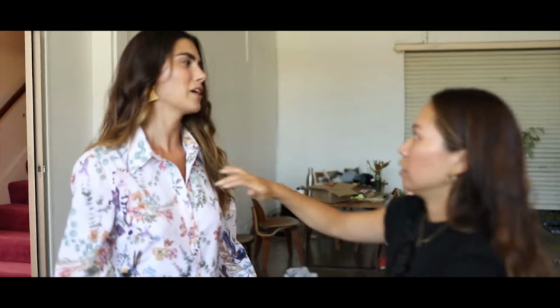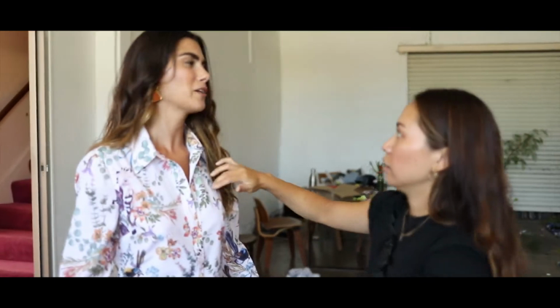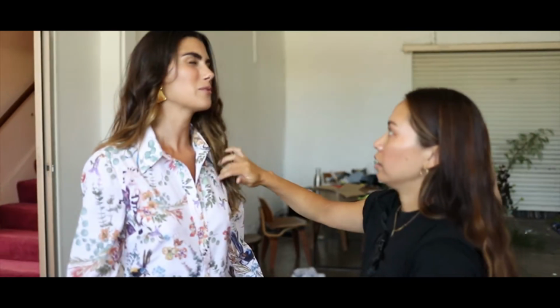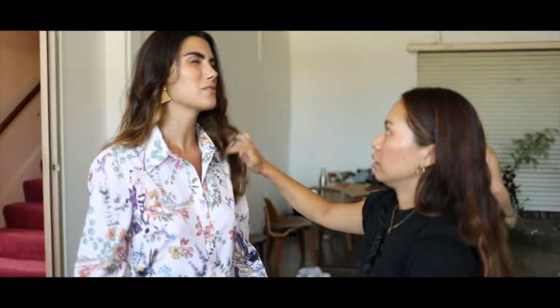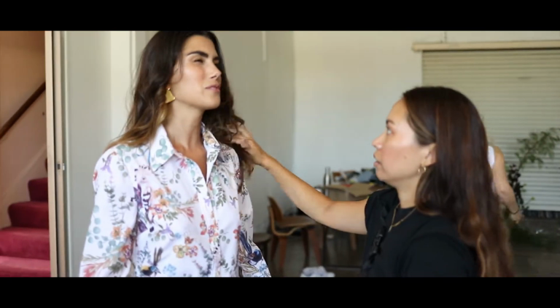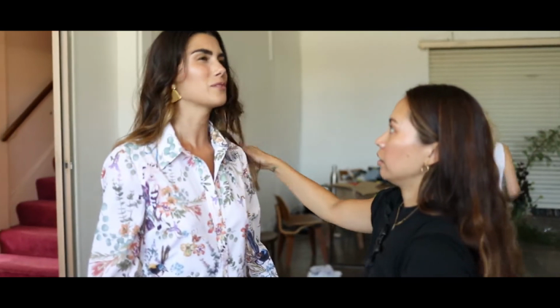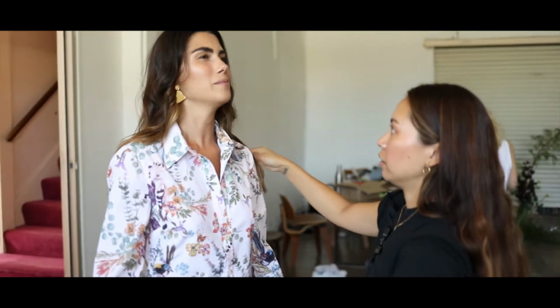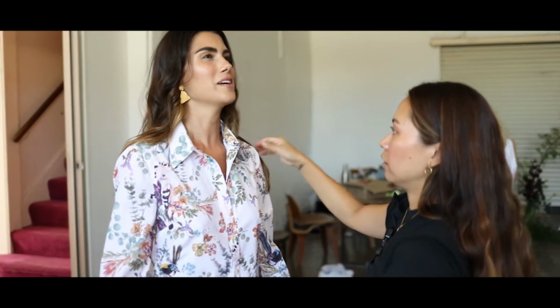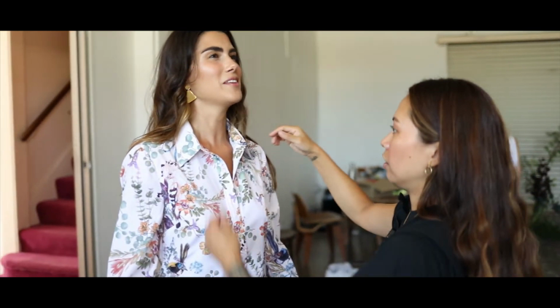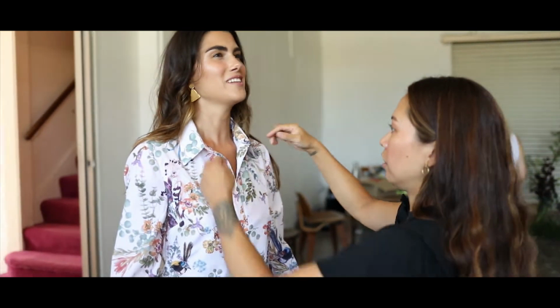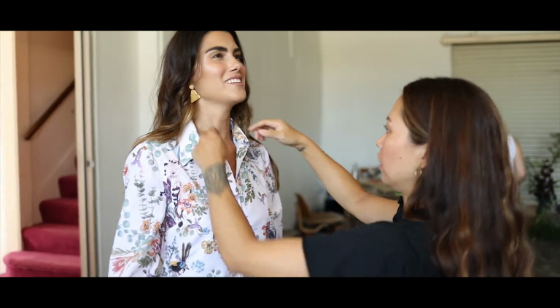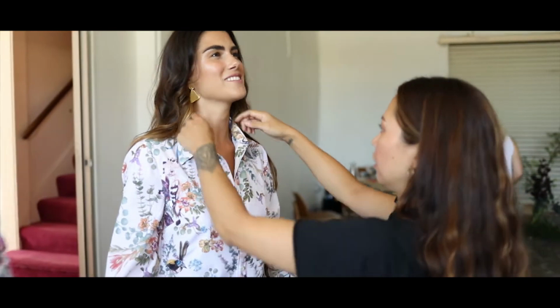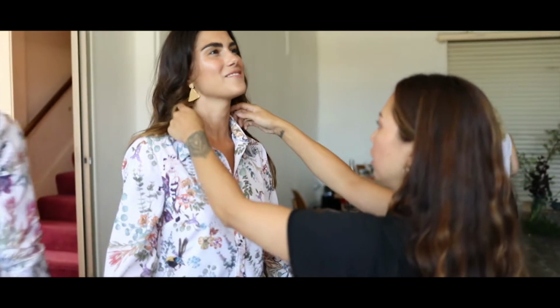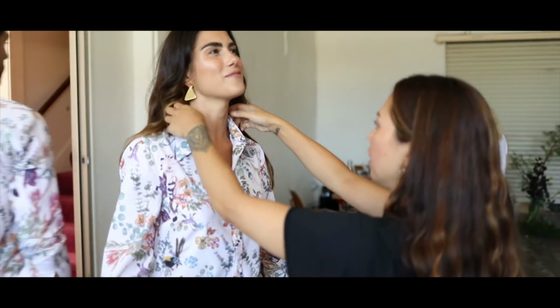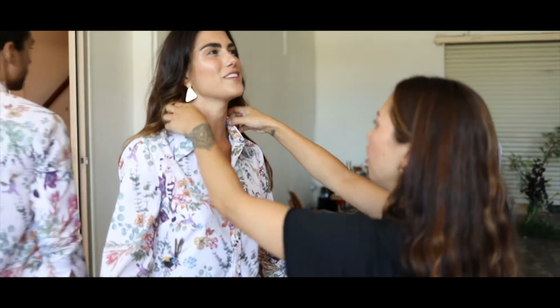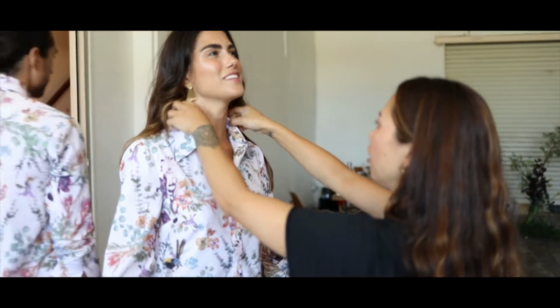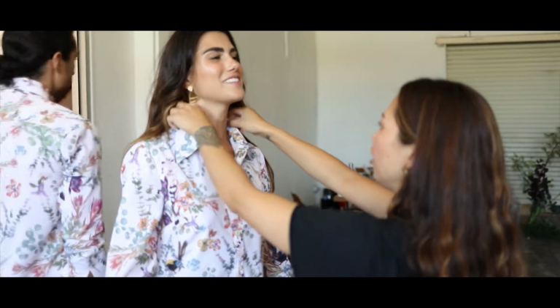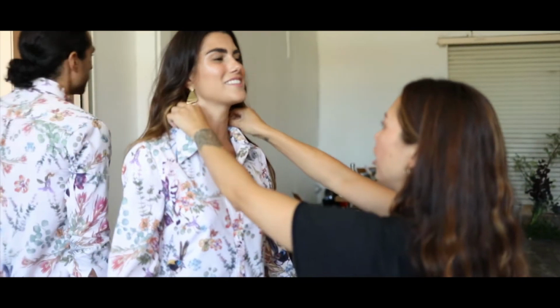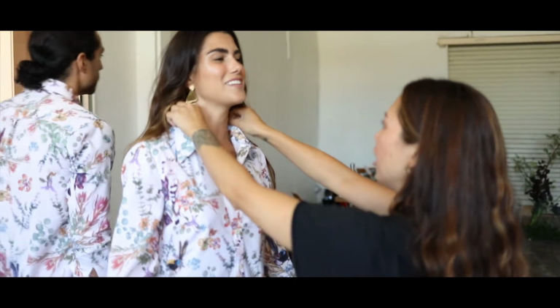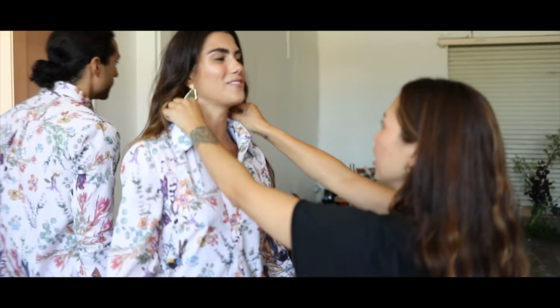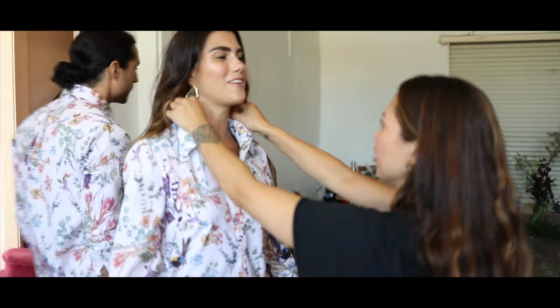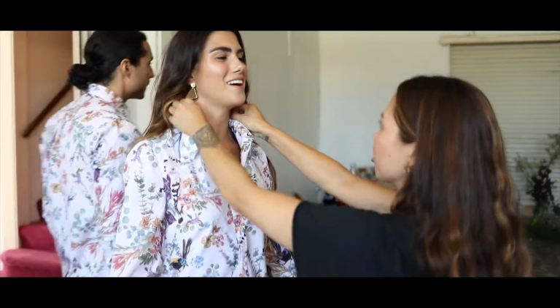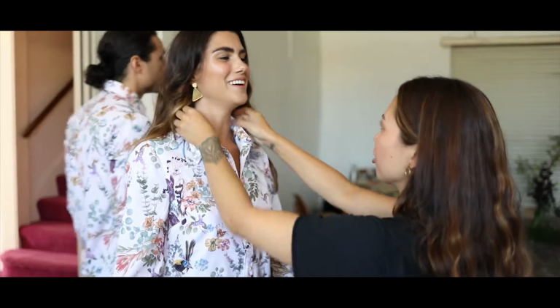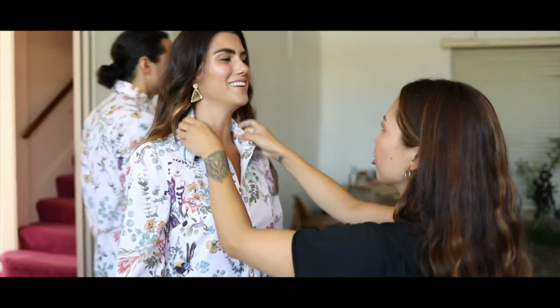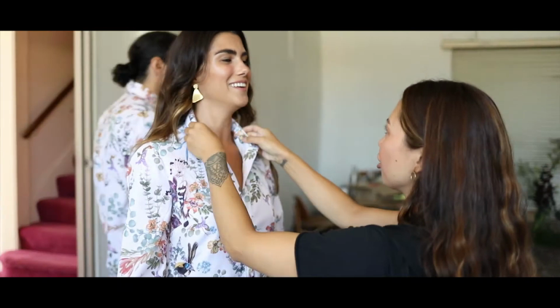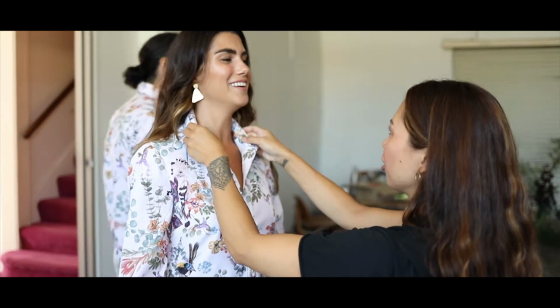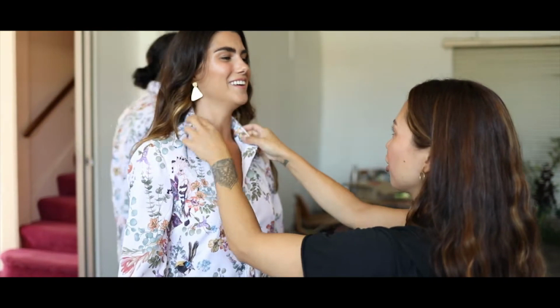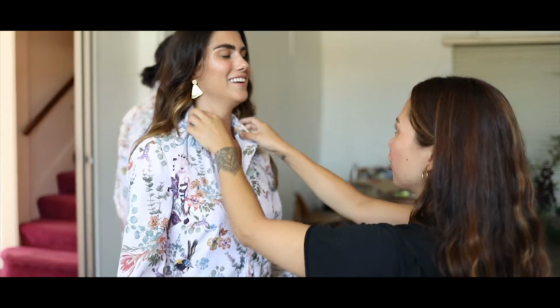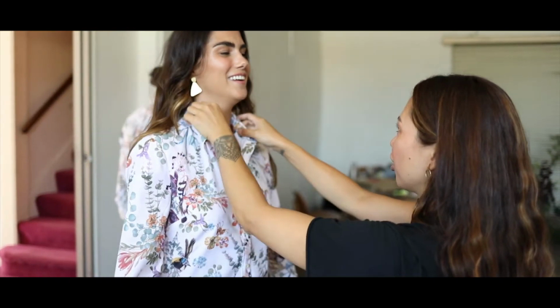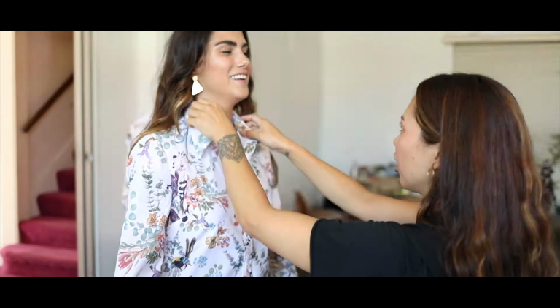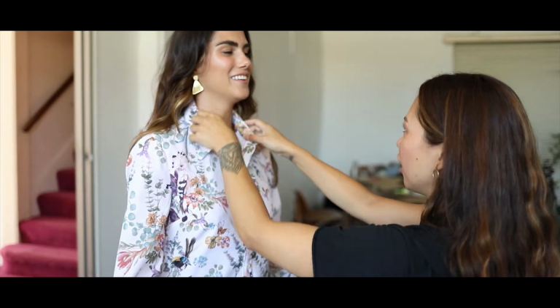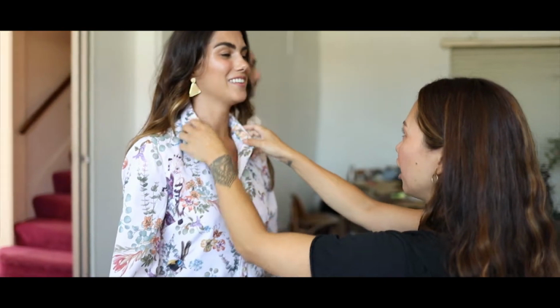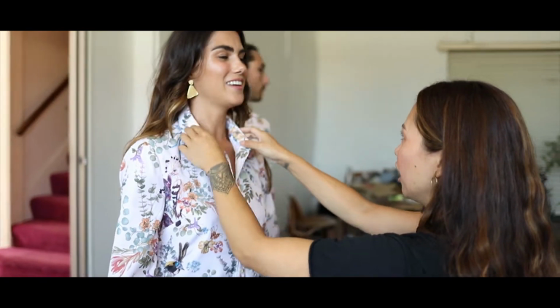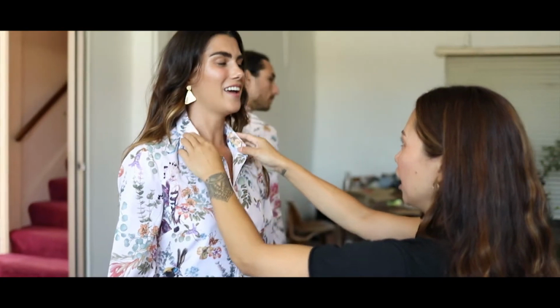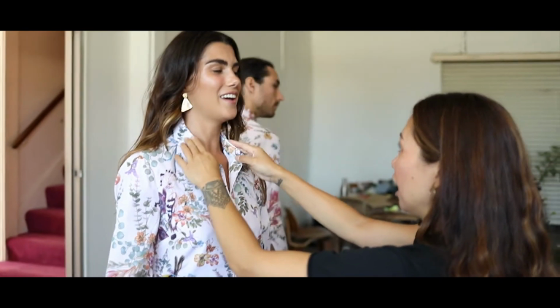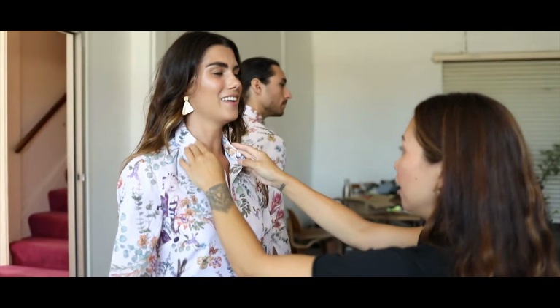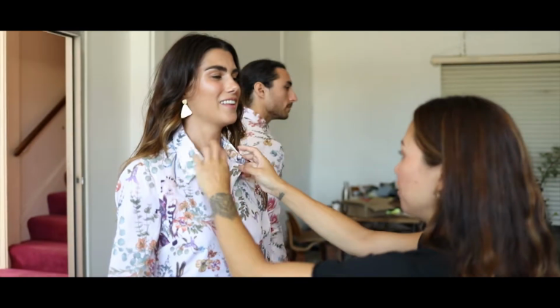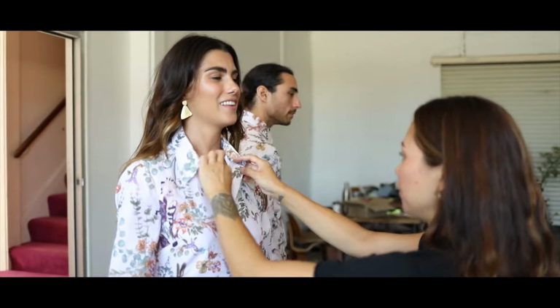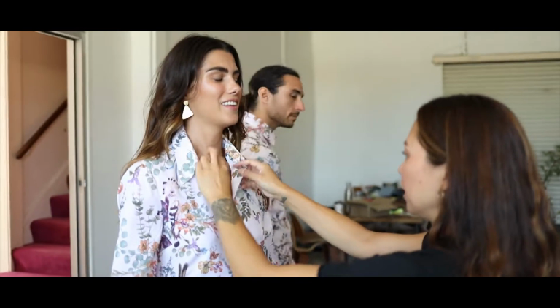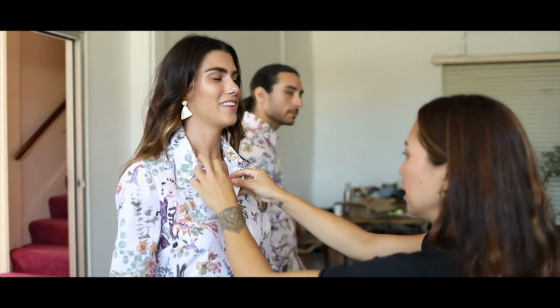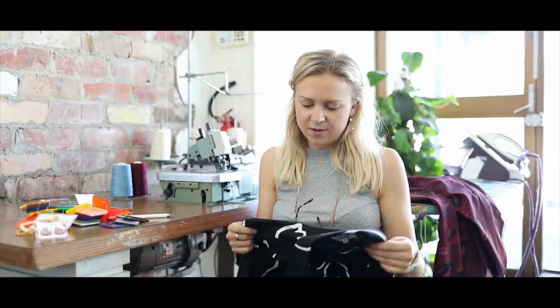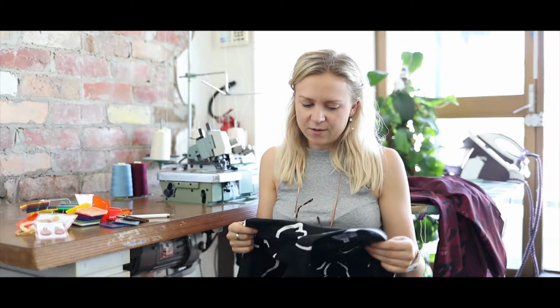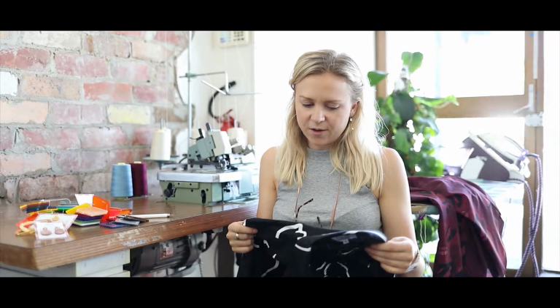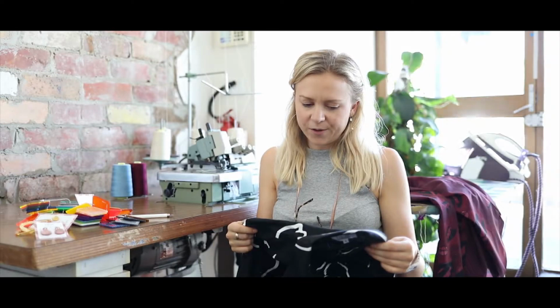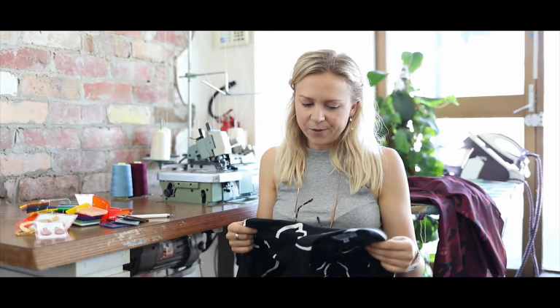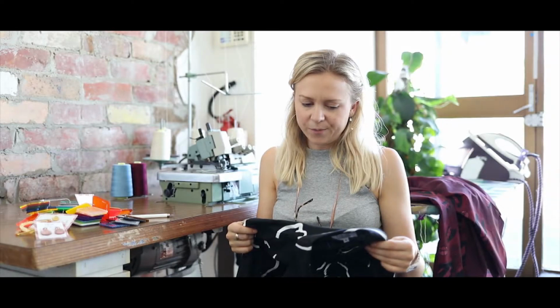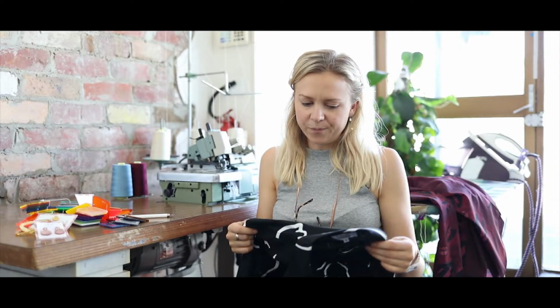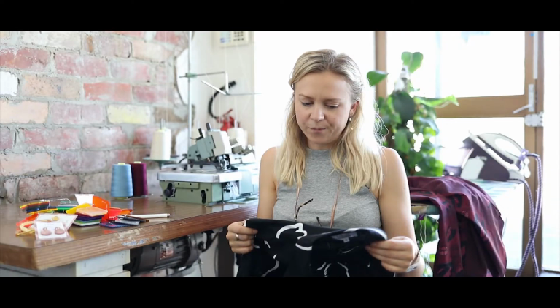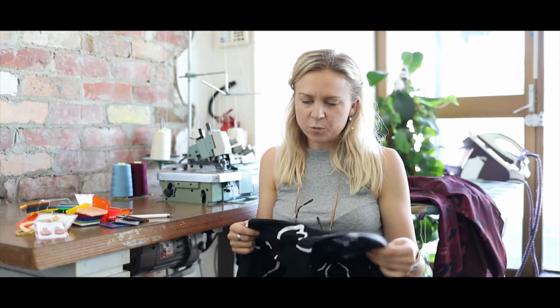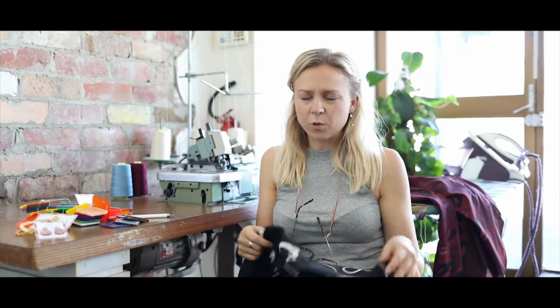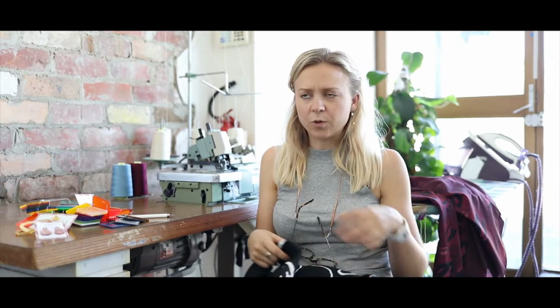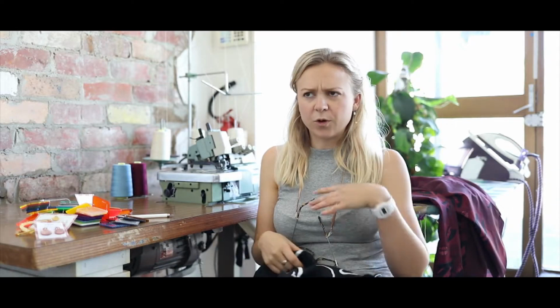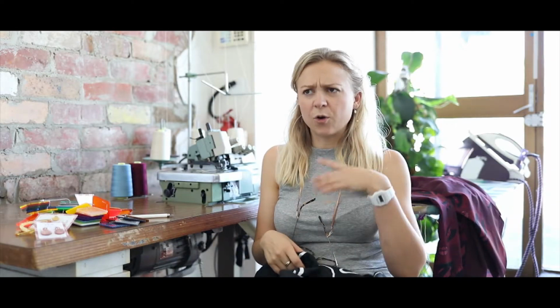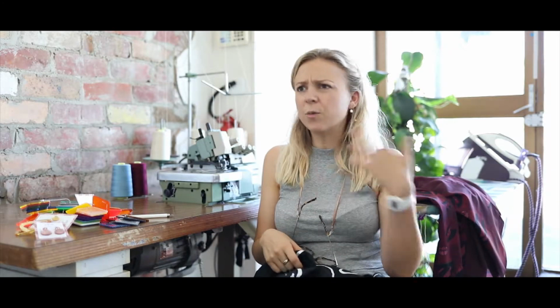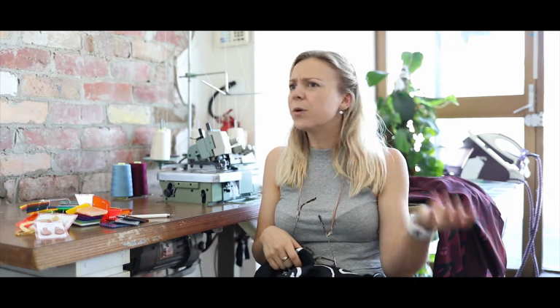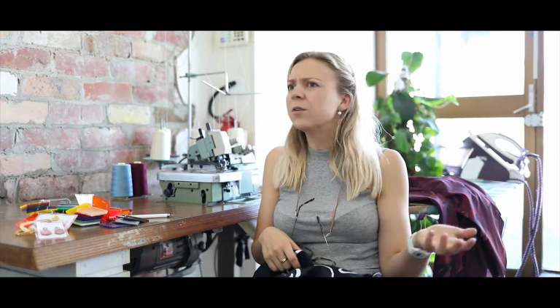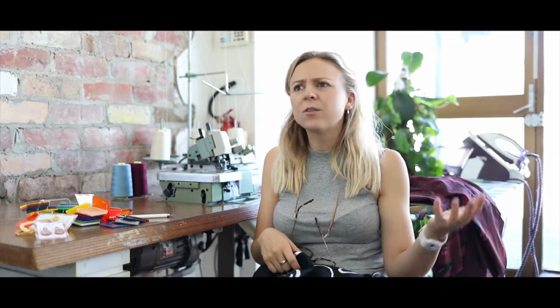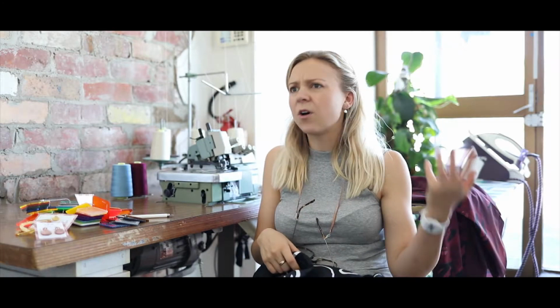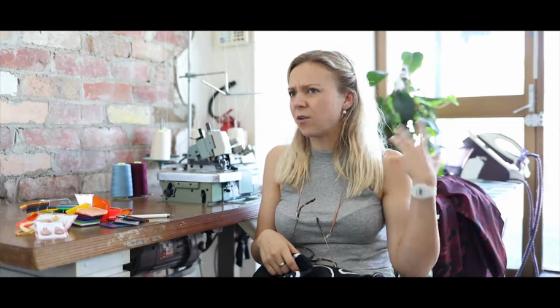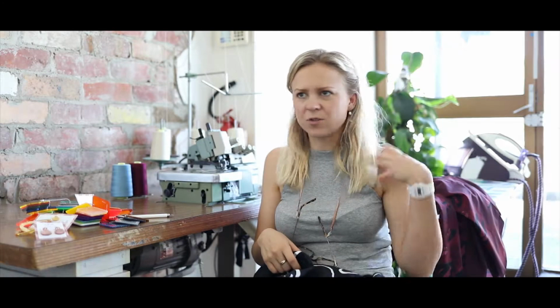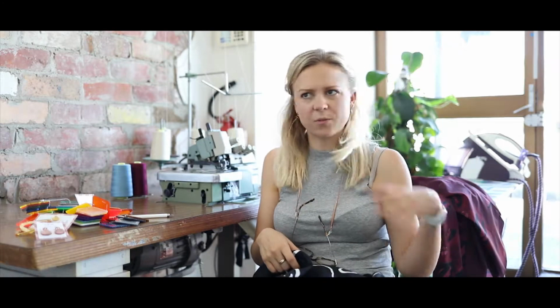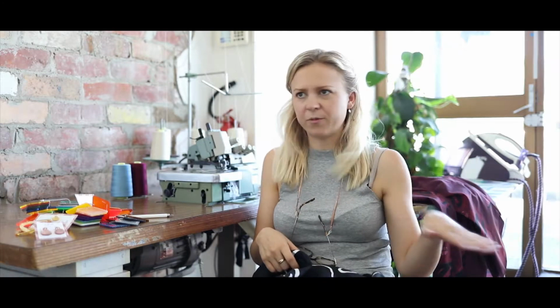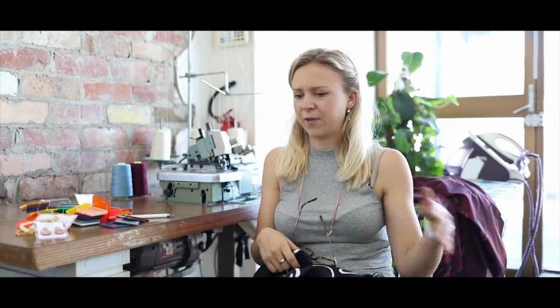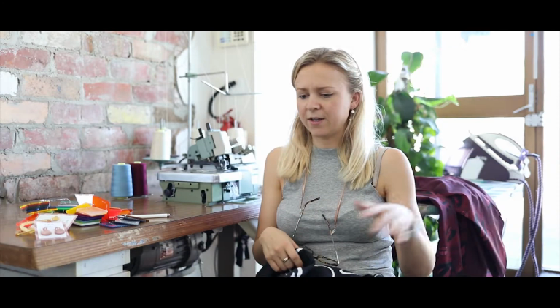It's something that can be worn to work but also worn out at night, and it can be worn open on top.